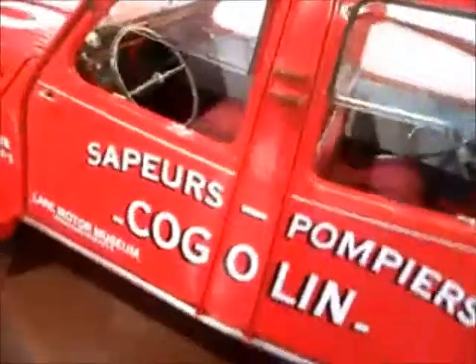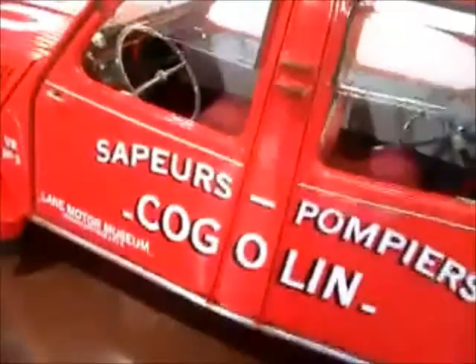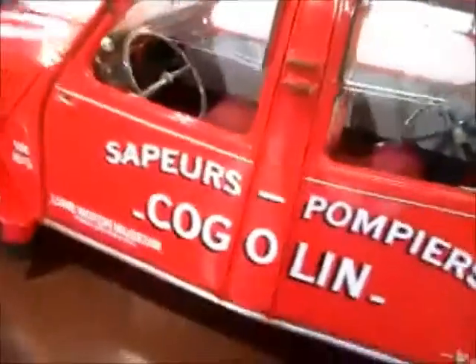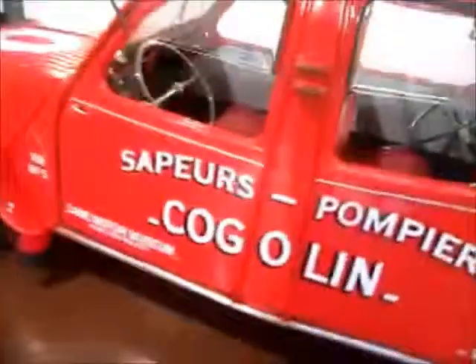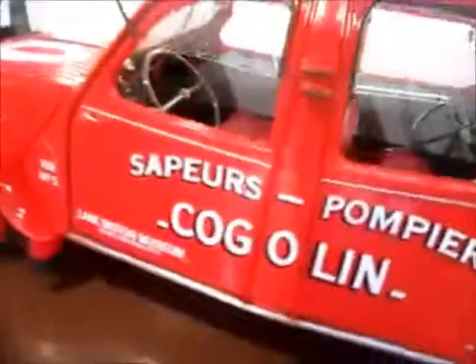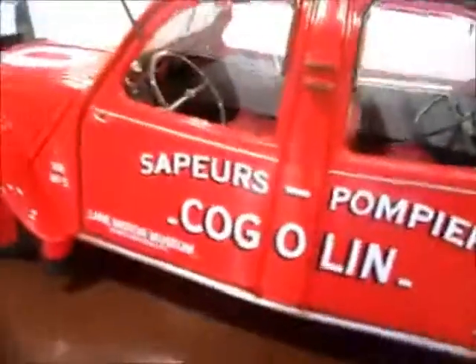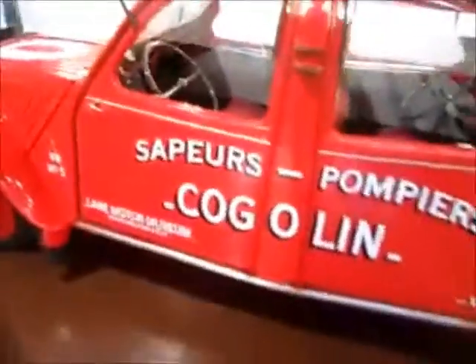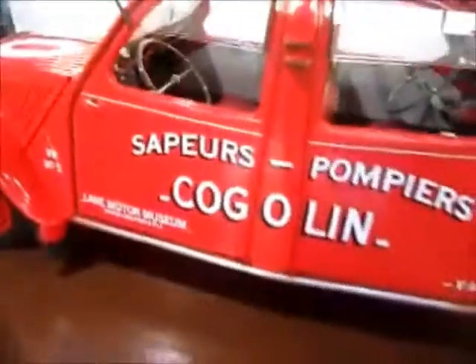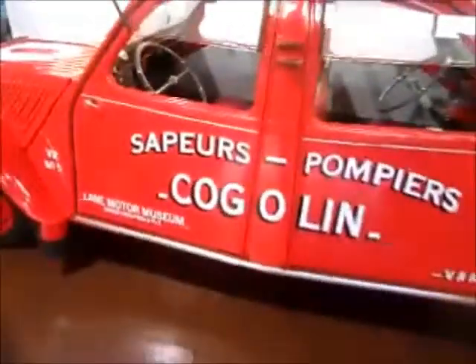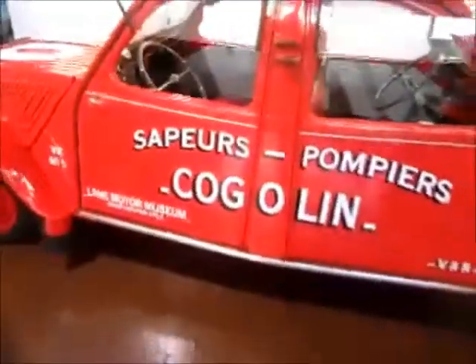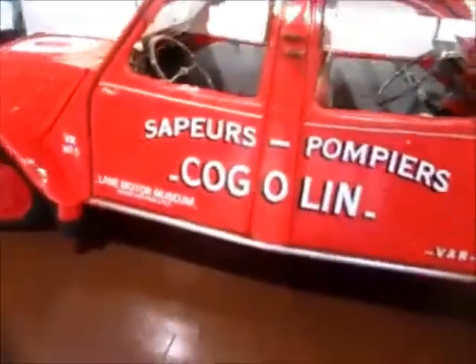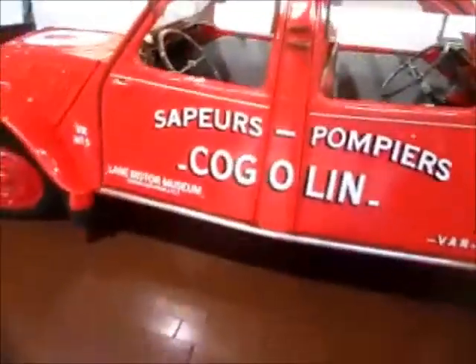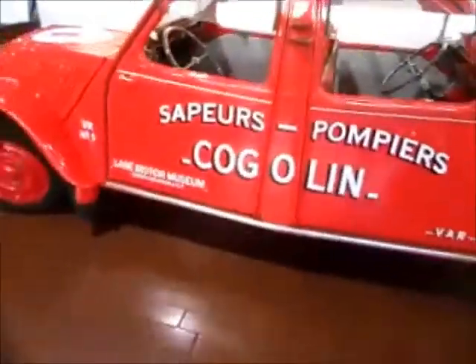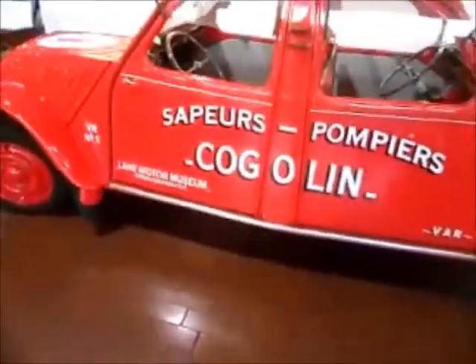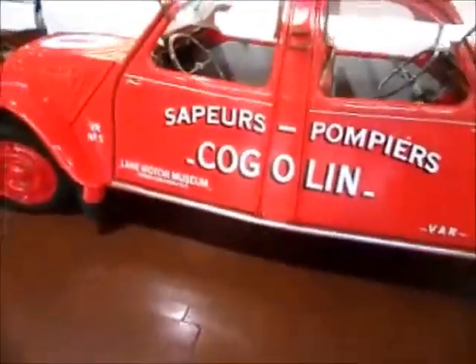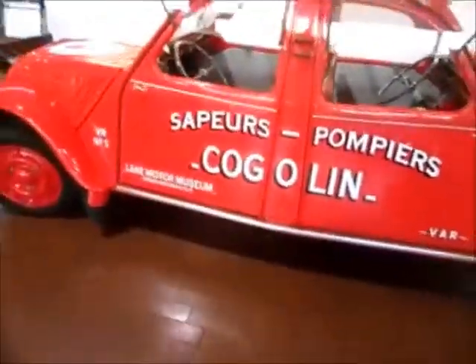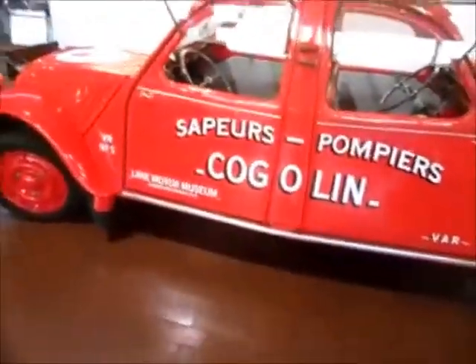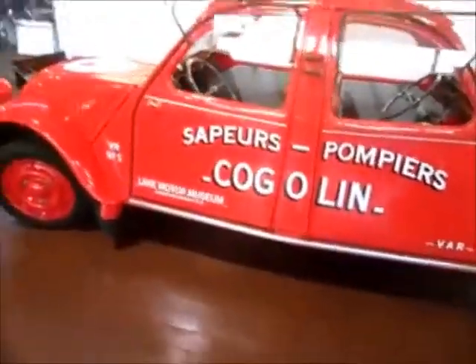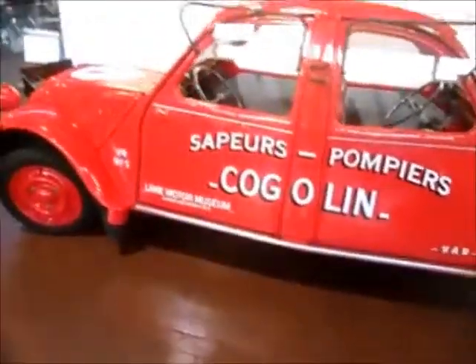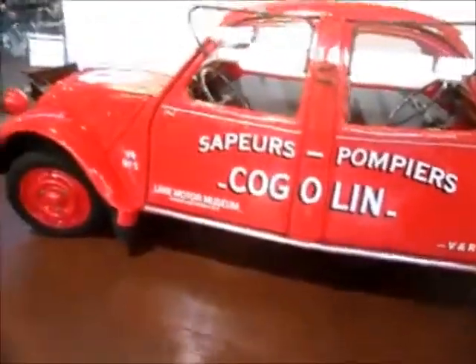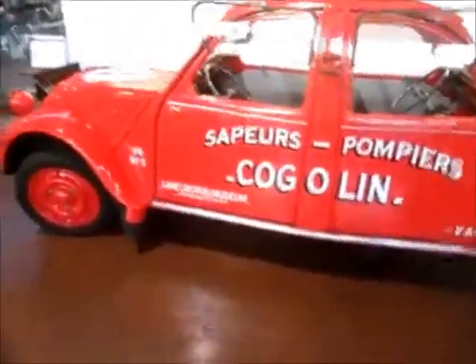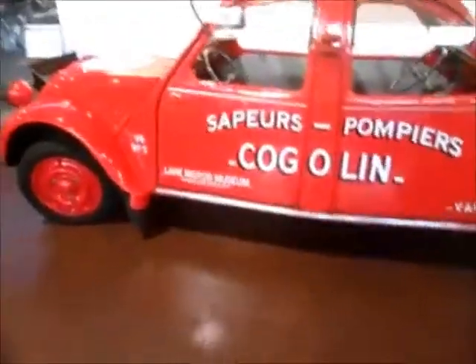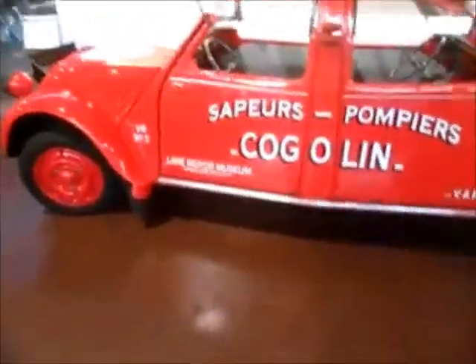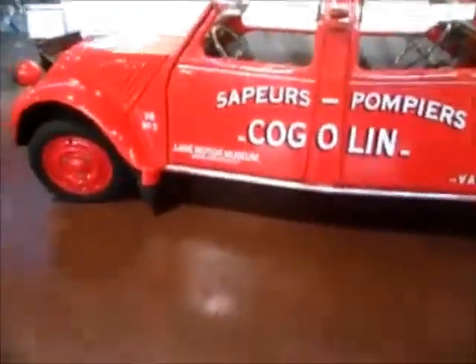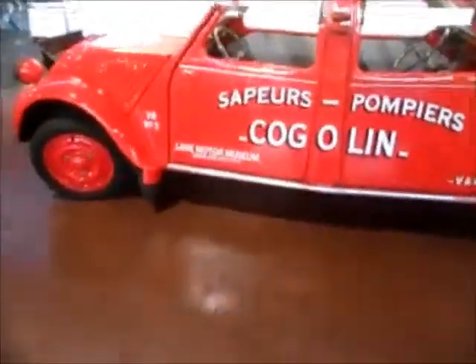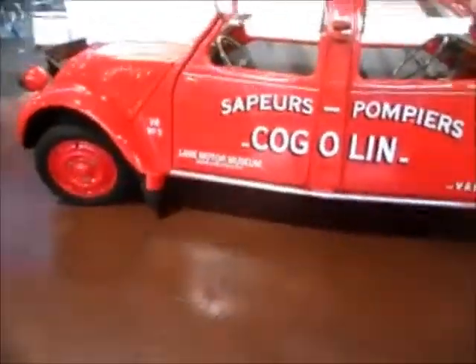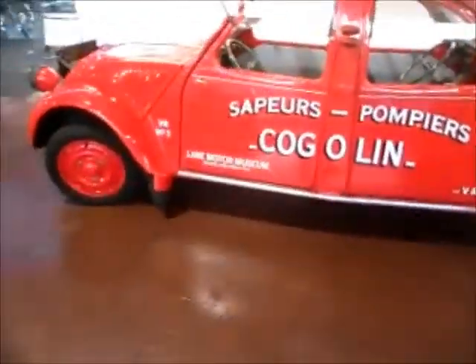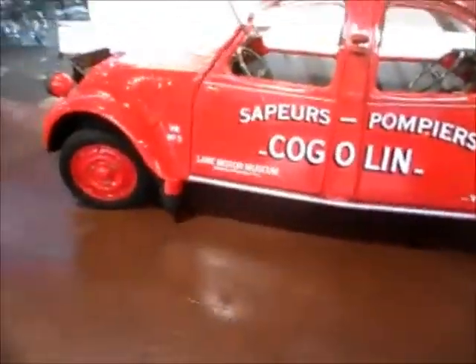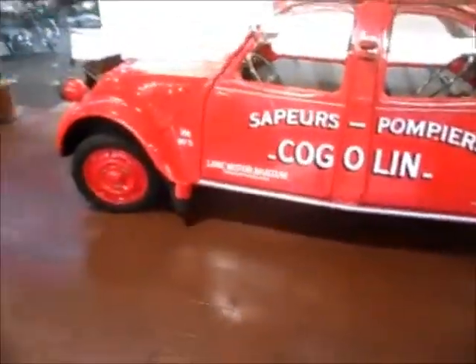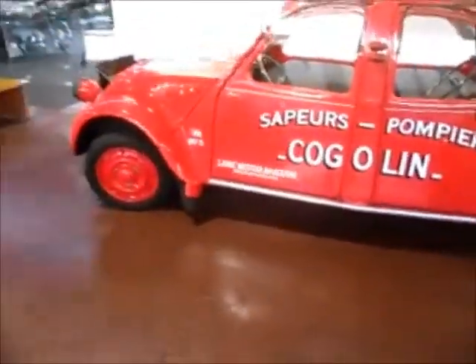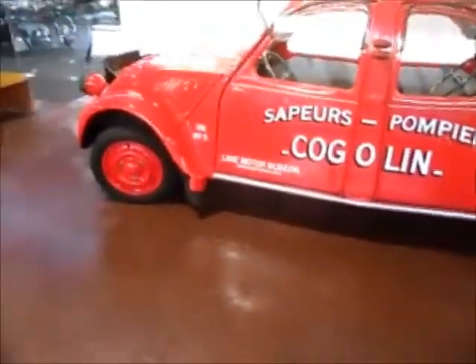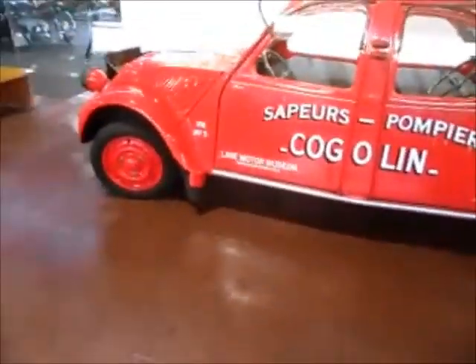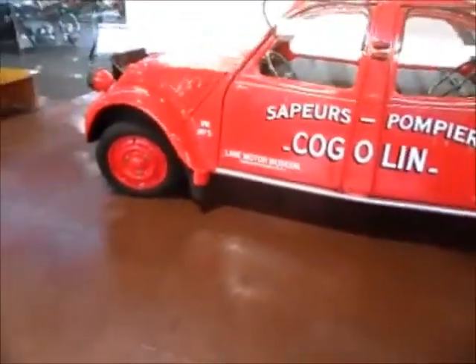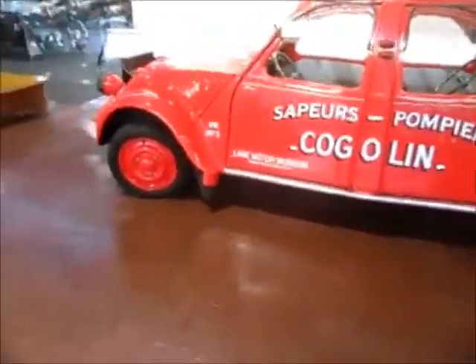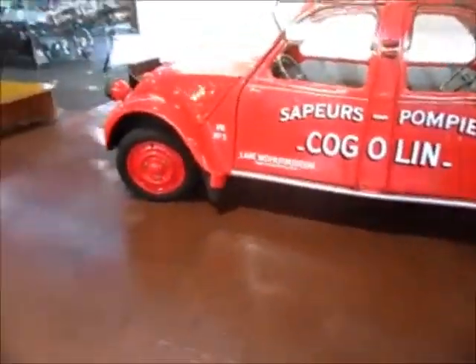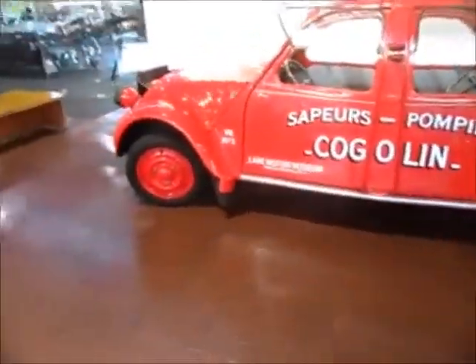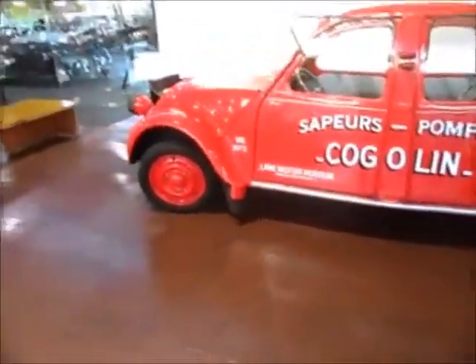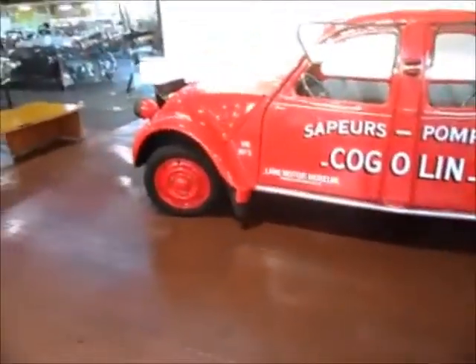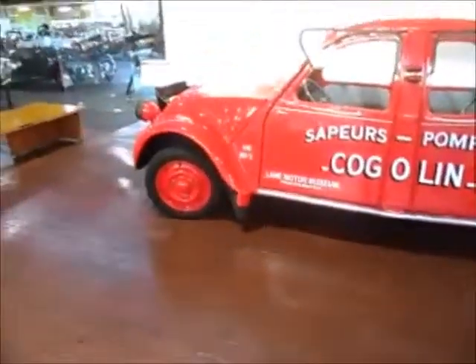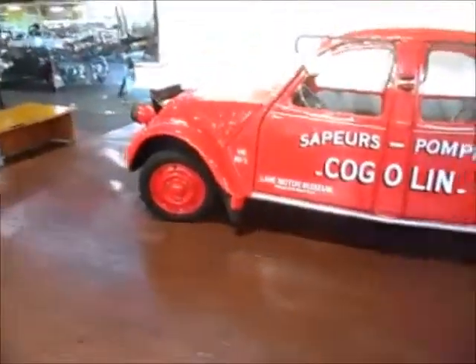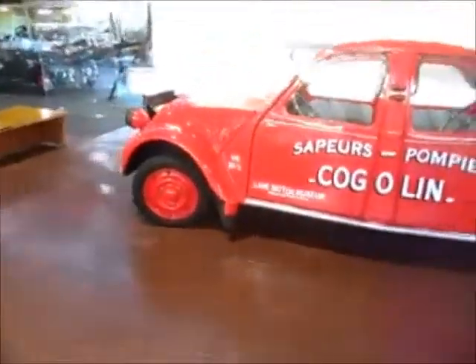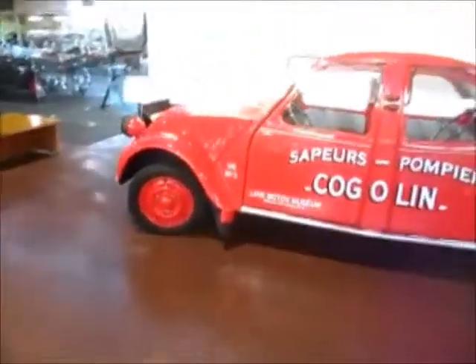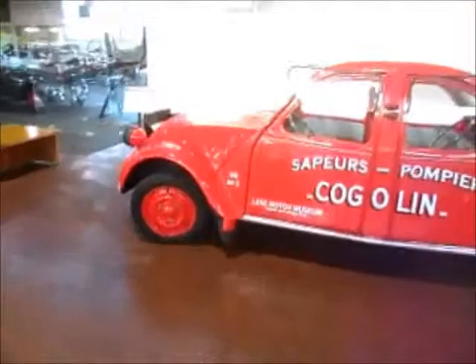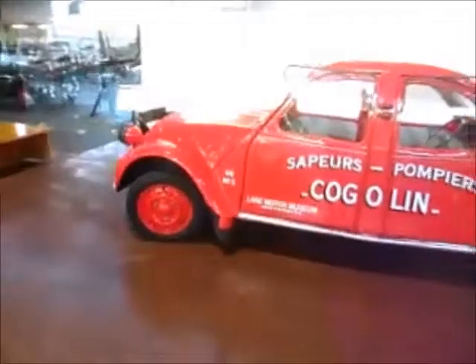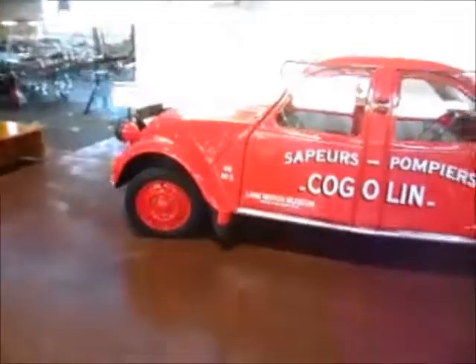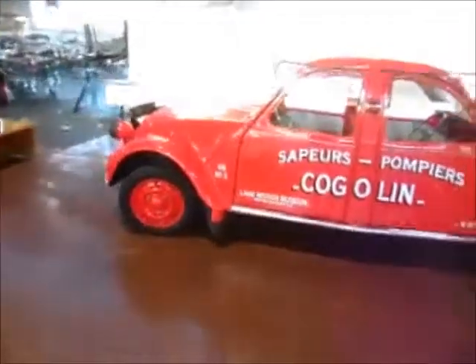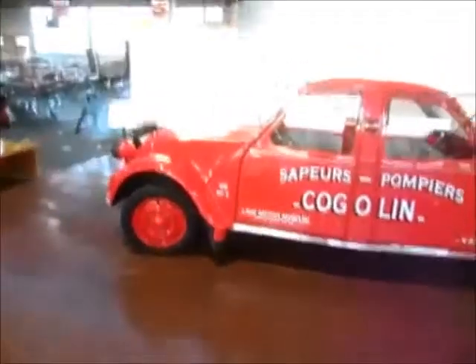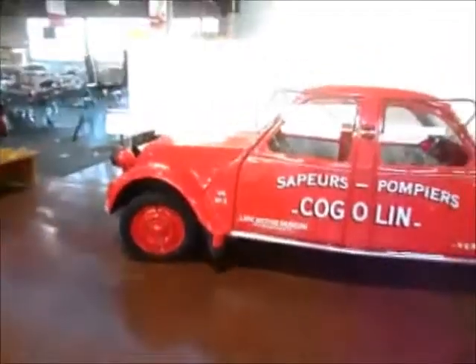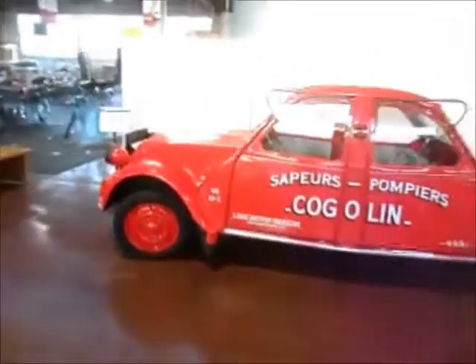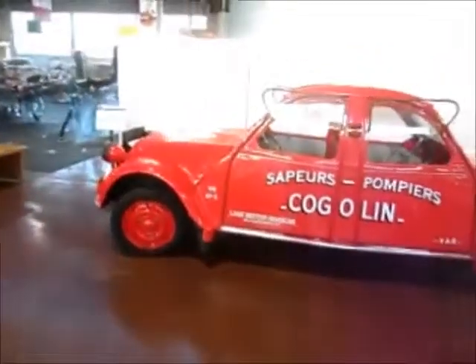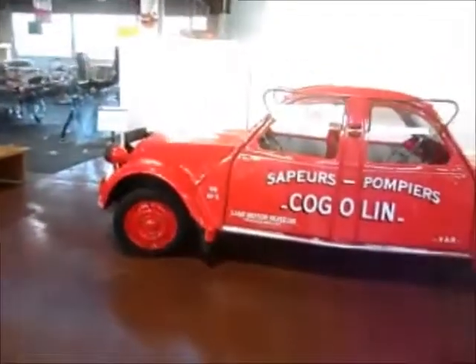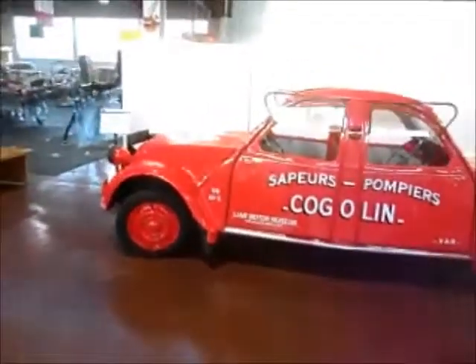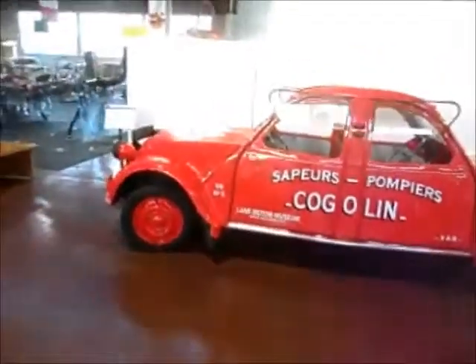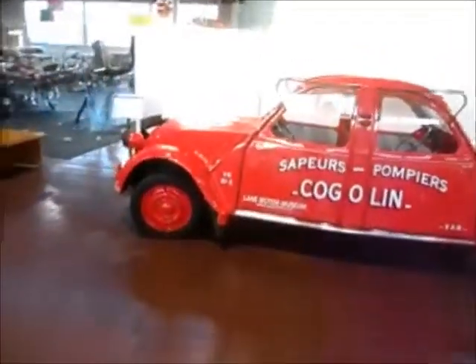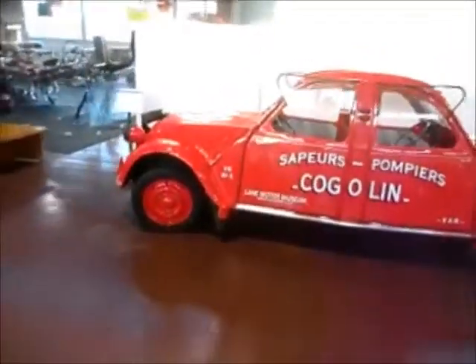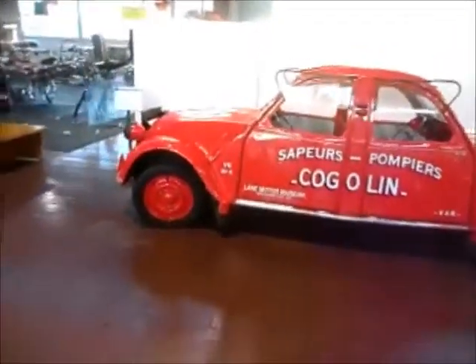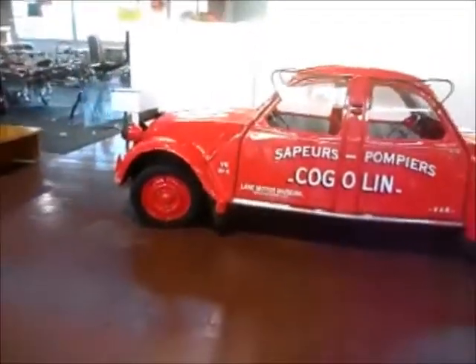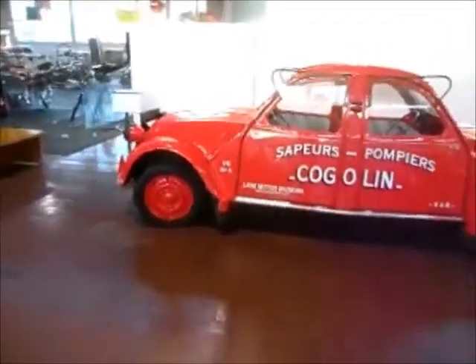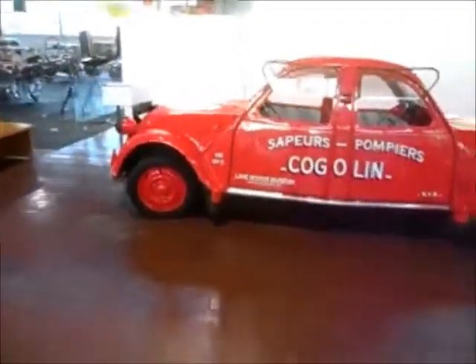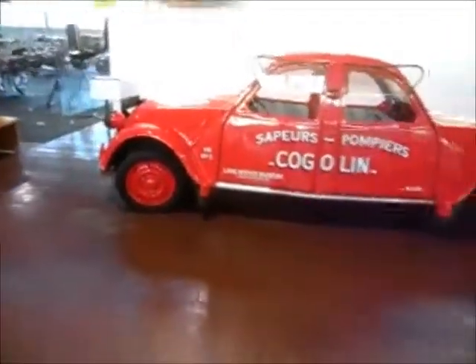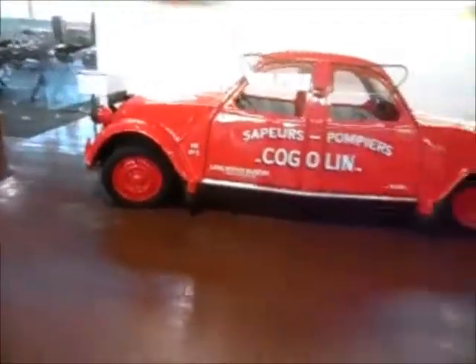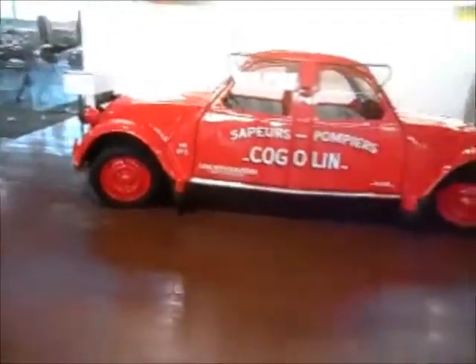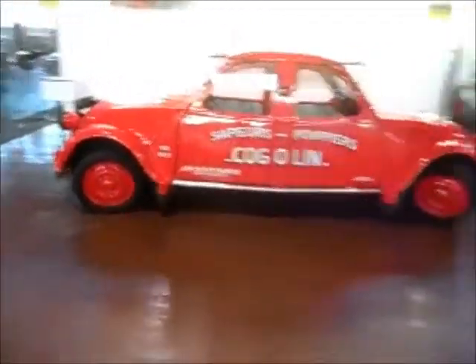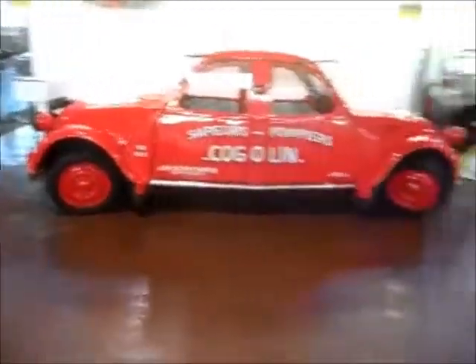I've seen that done before — they'll take two cars, cut them in half, get rid of the rear ends, and weld them together. Kind of a novelty.